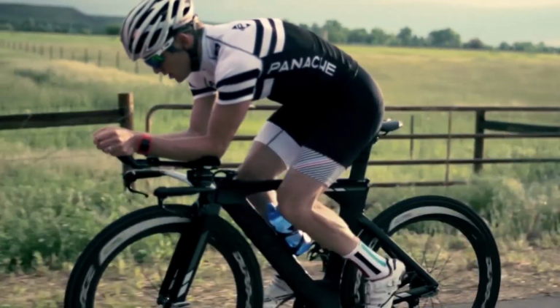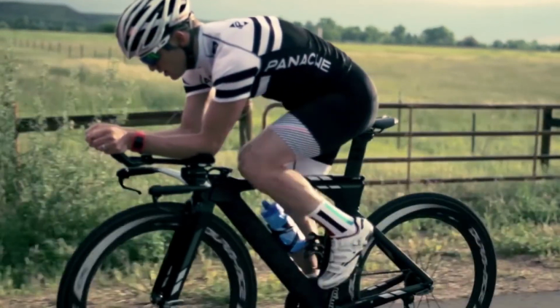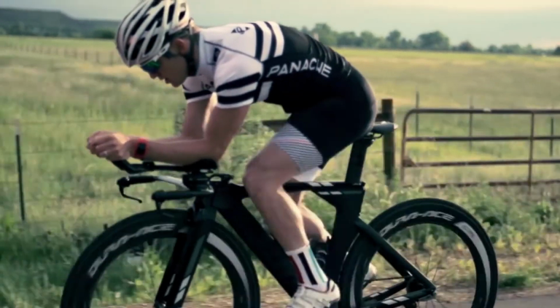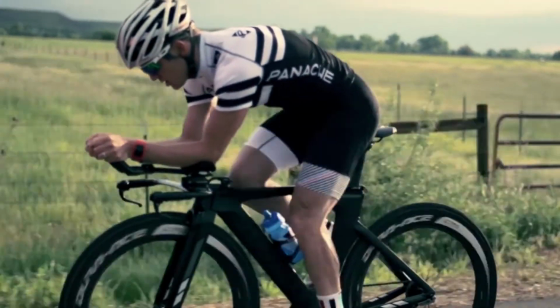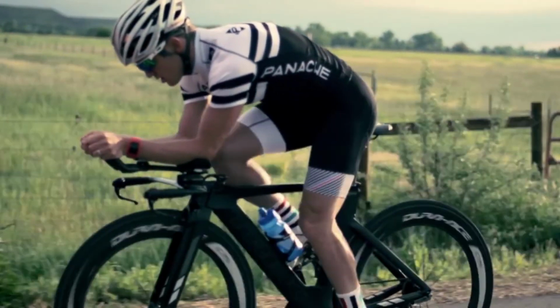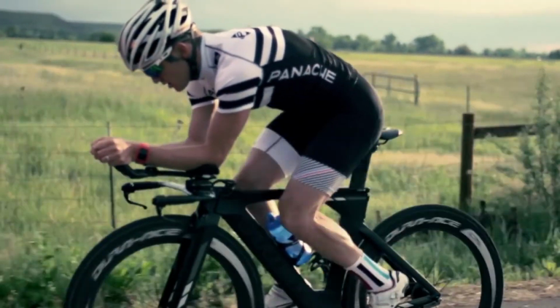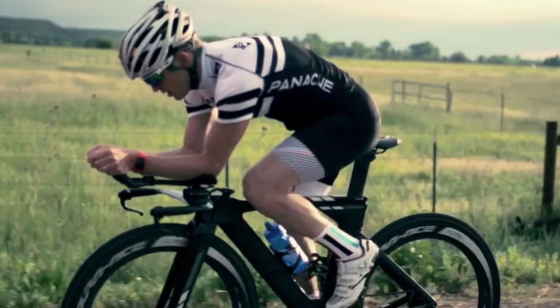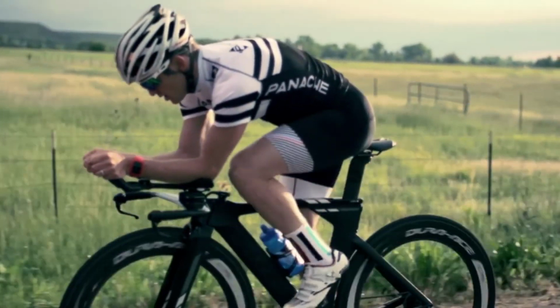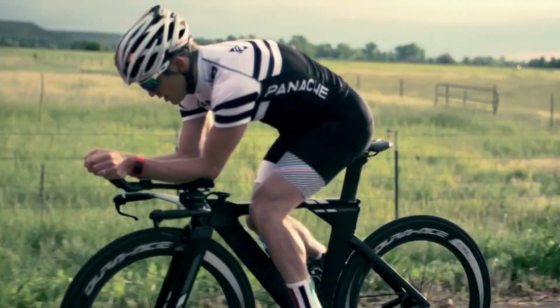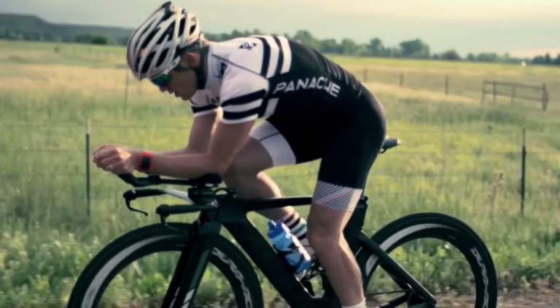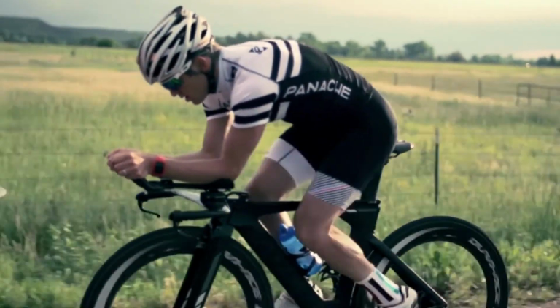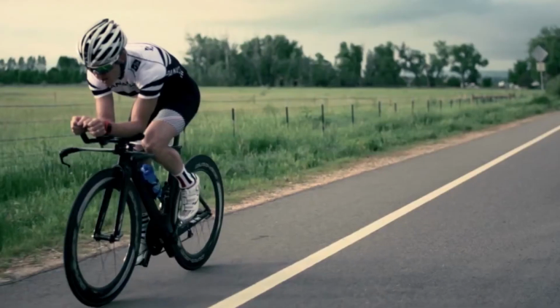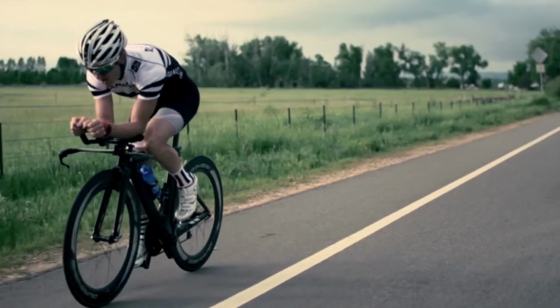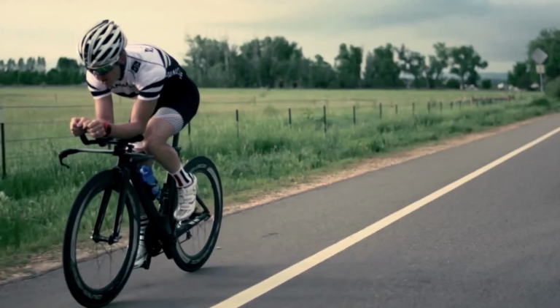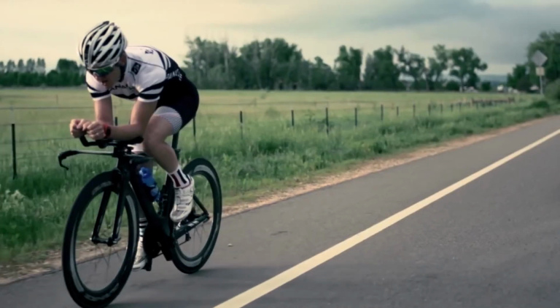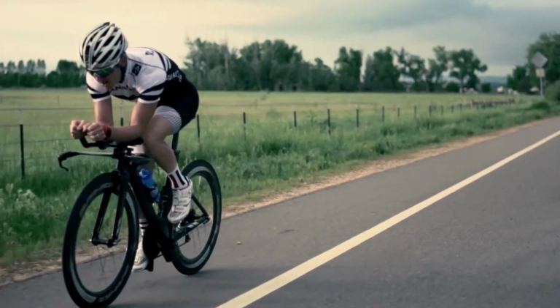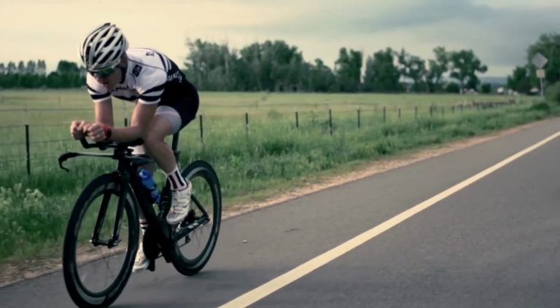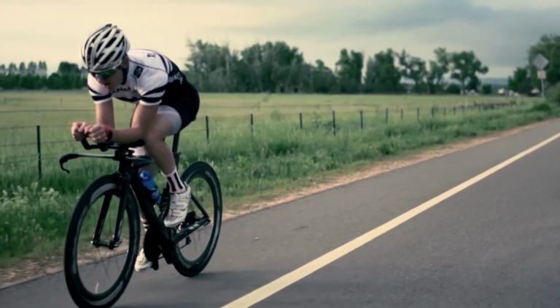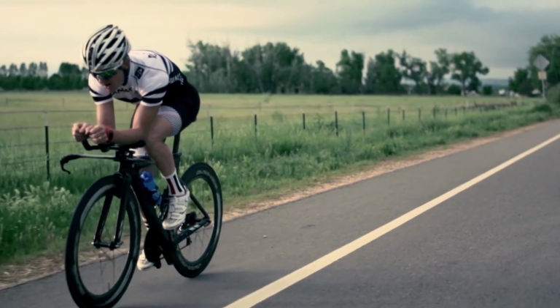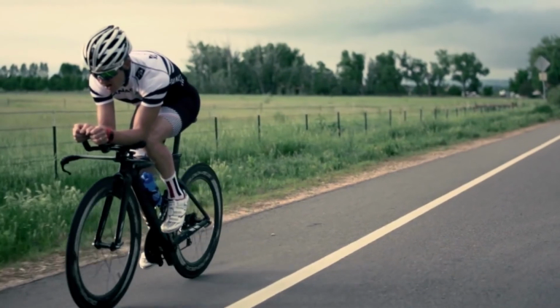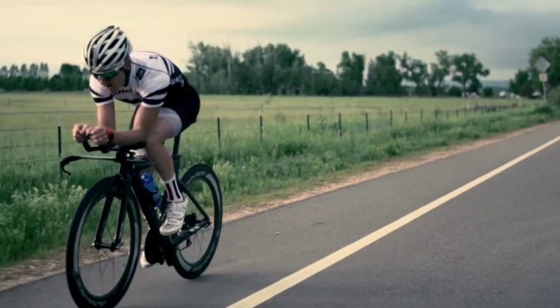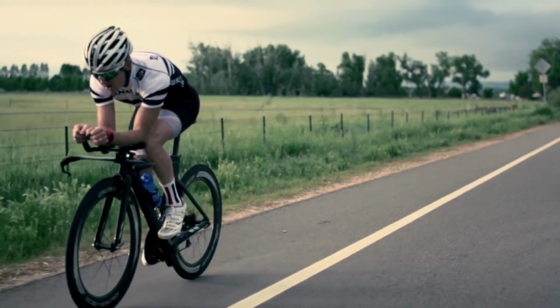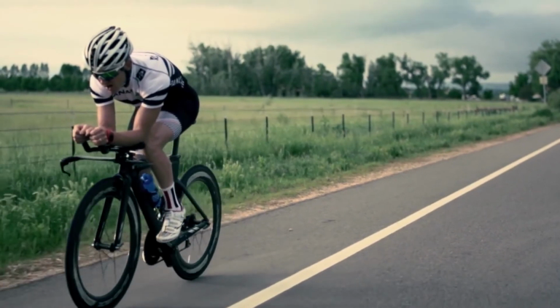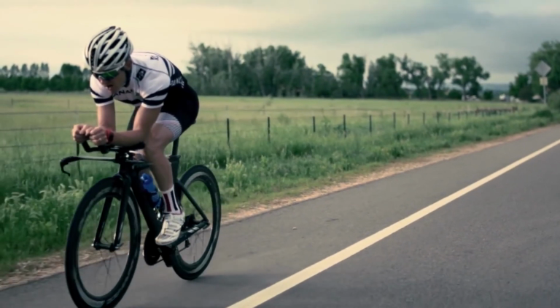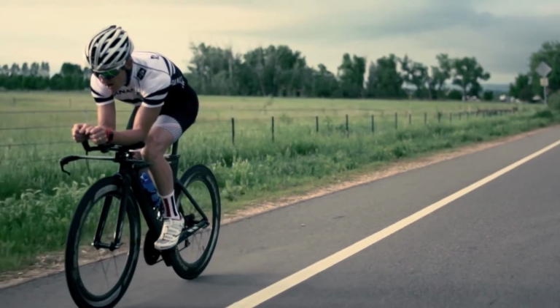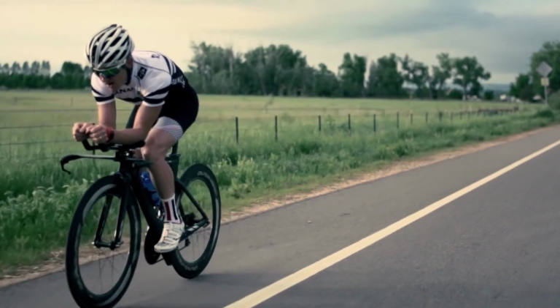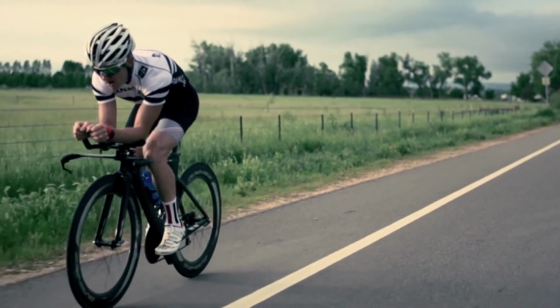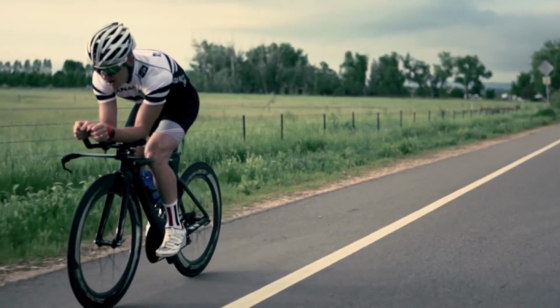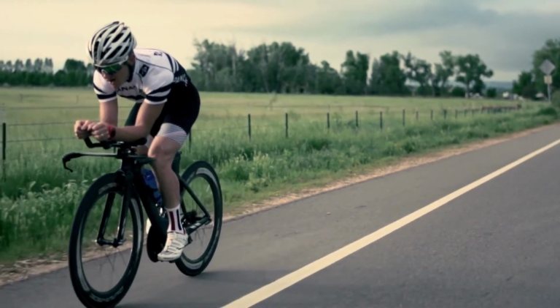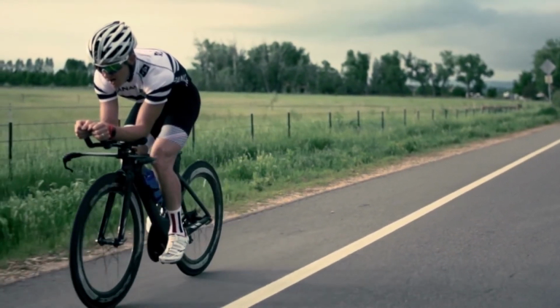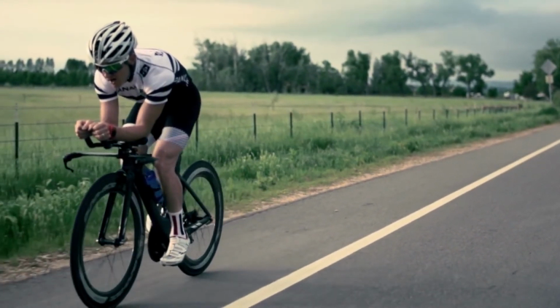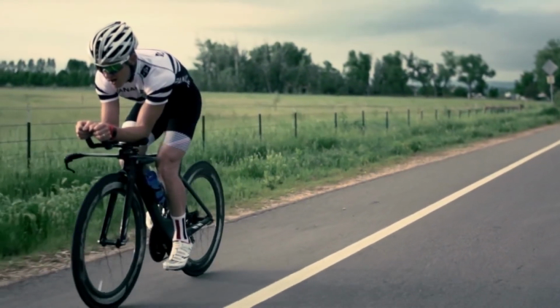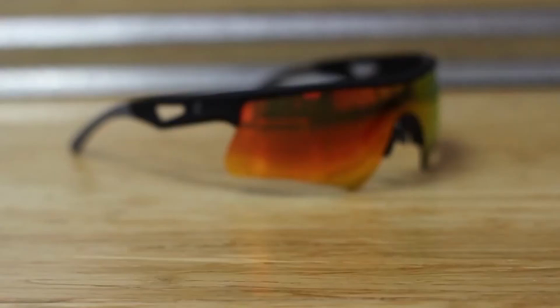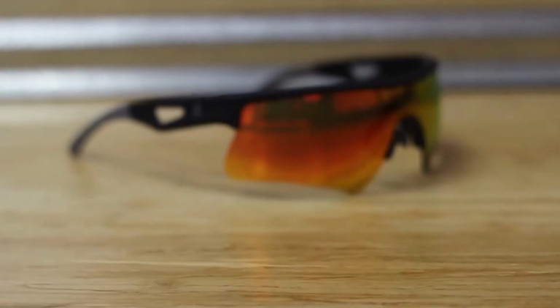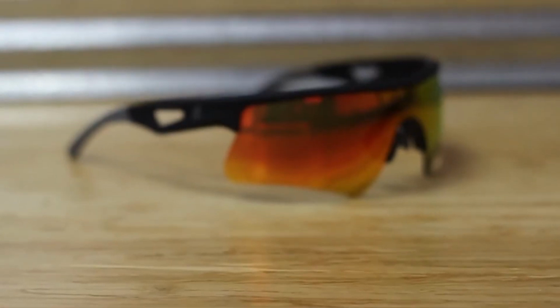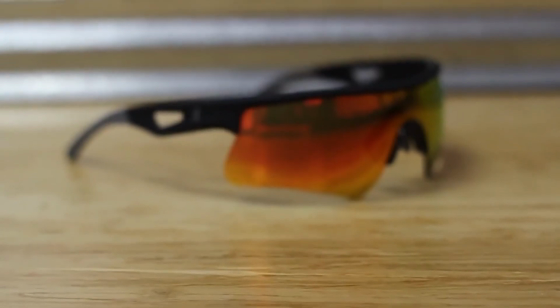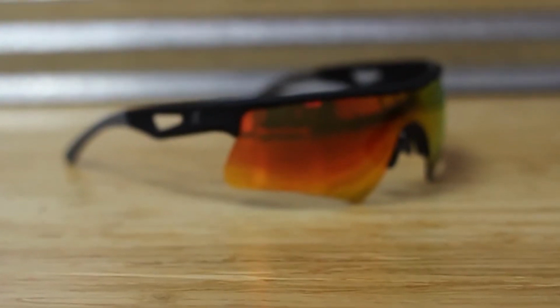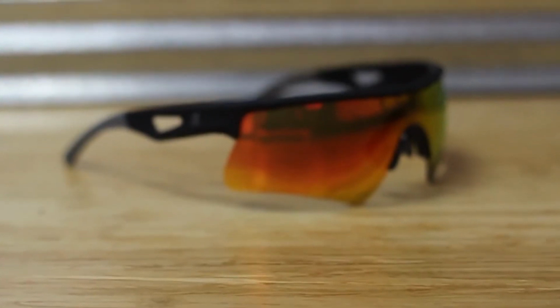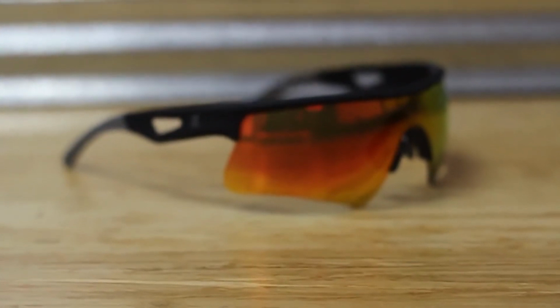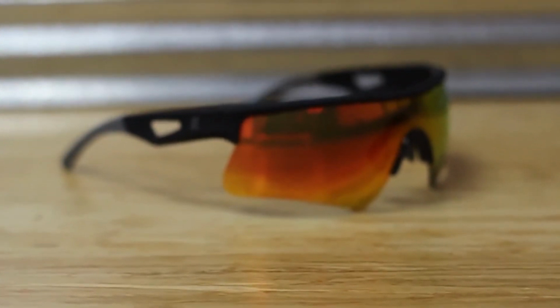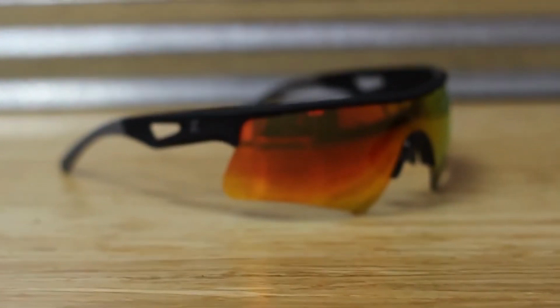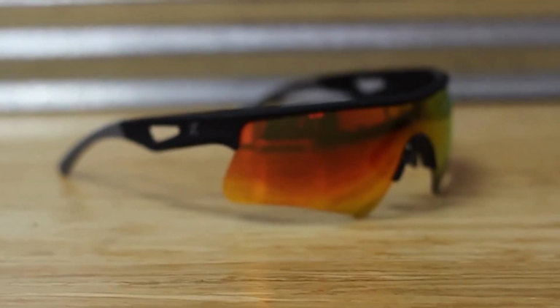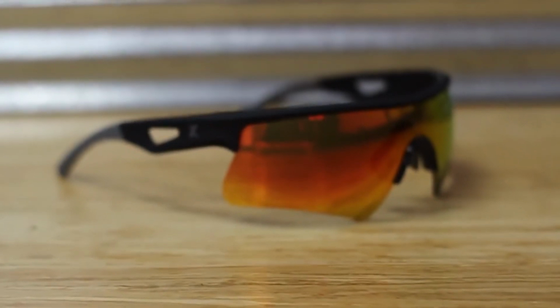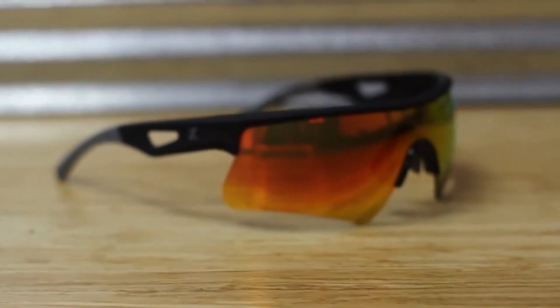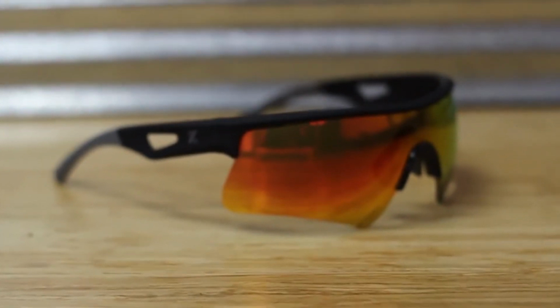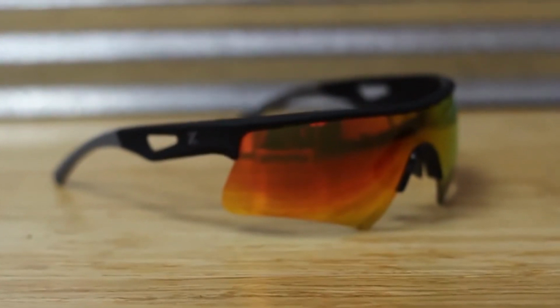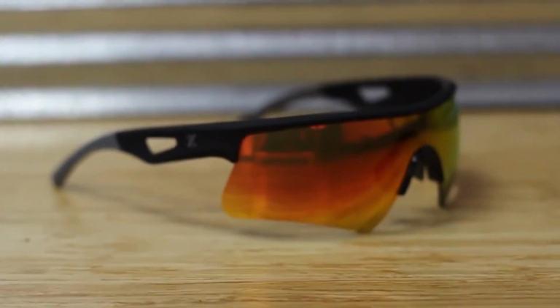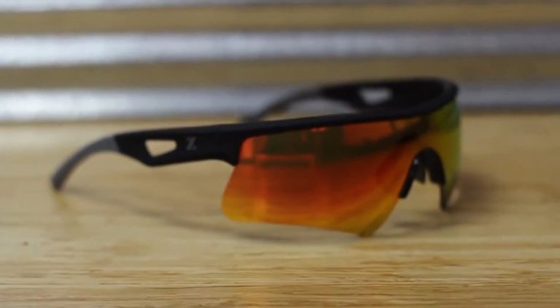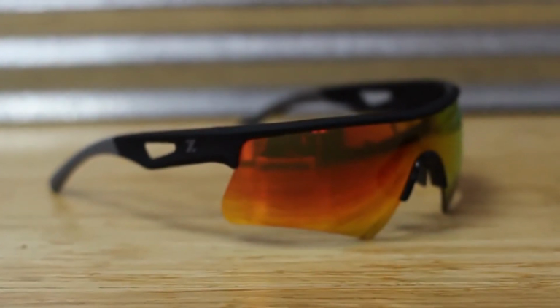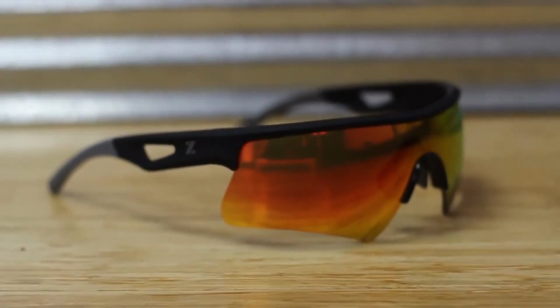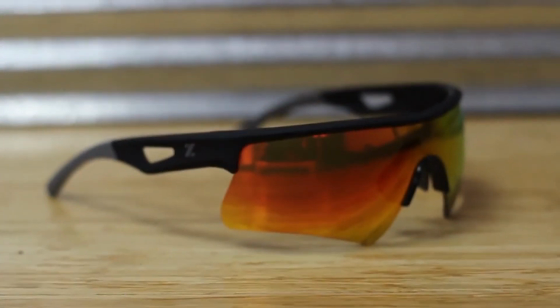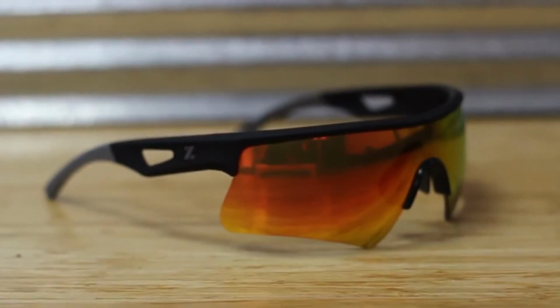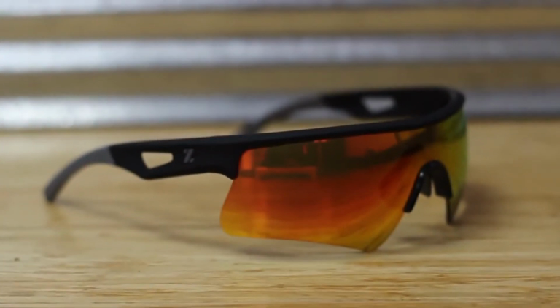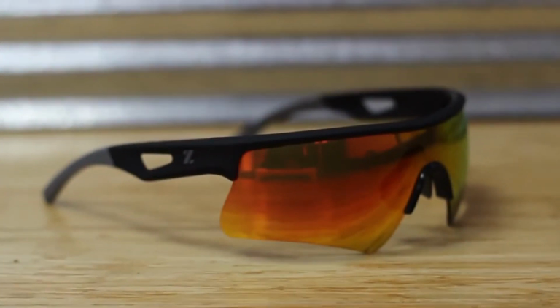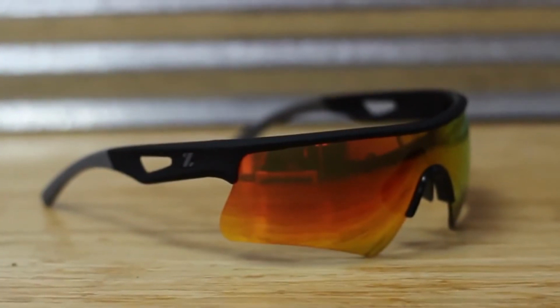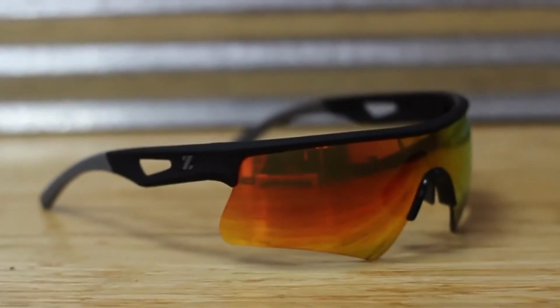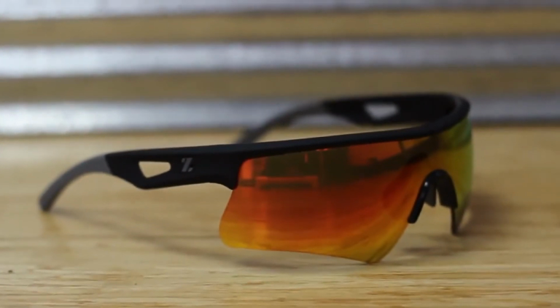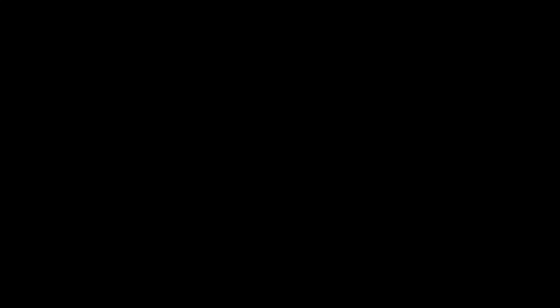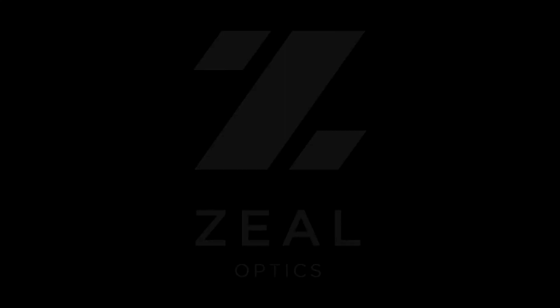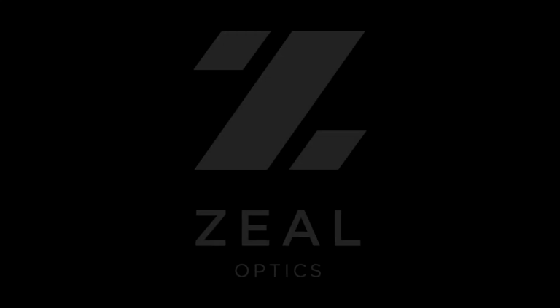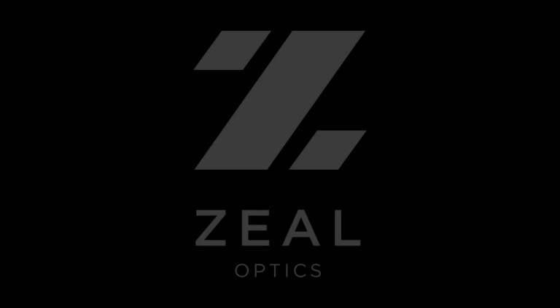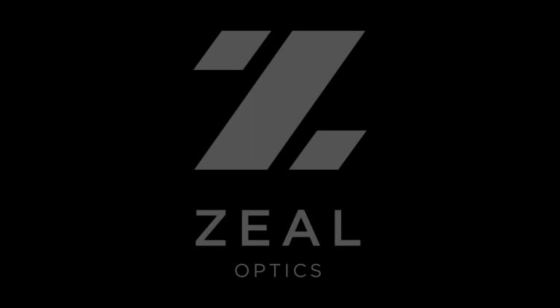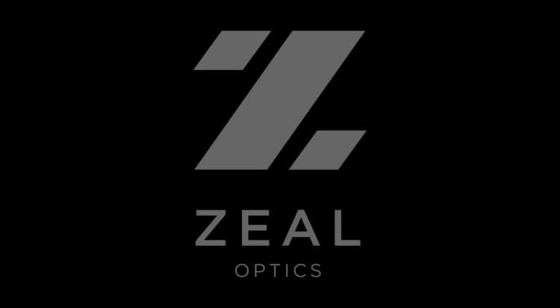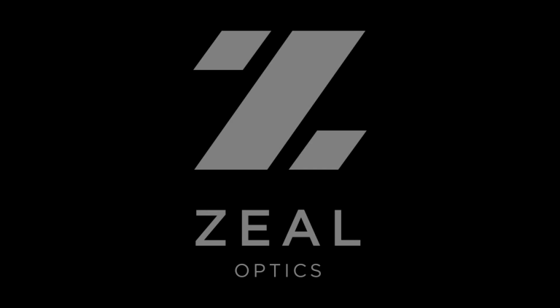For the journey to the finish line, welcome to true performance. This is the Rival Team Edition, only by Zeal Optics.